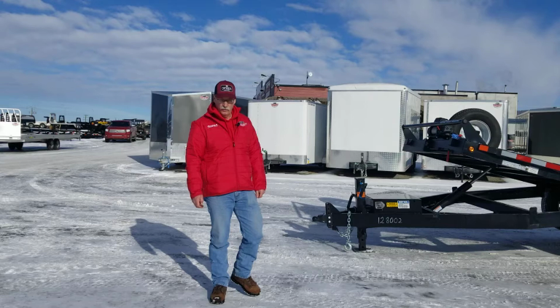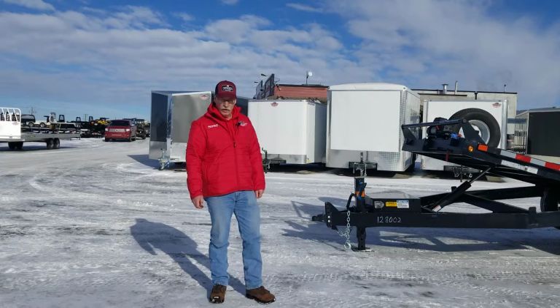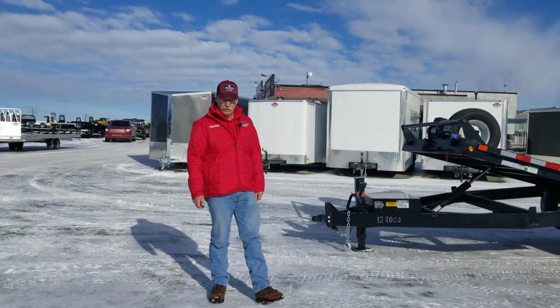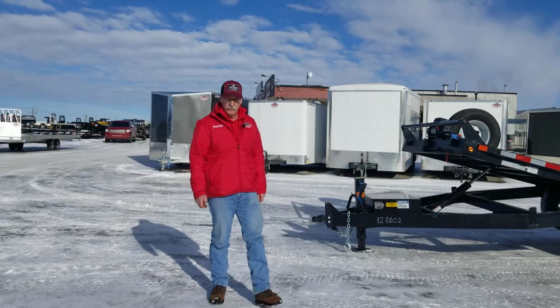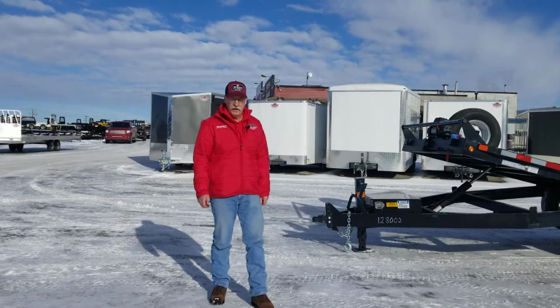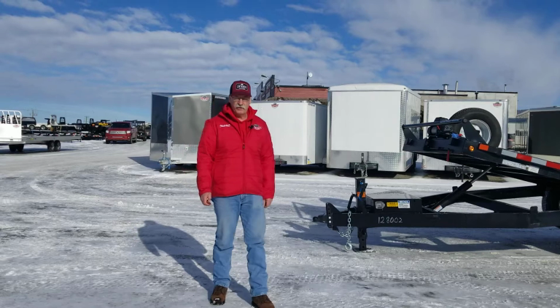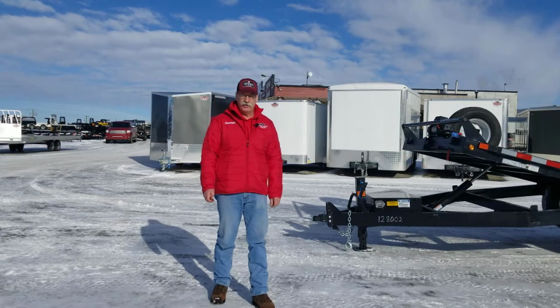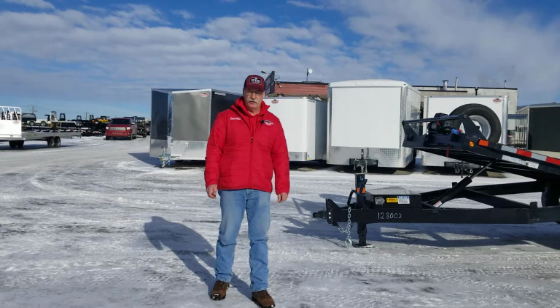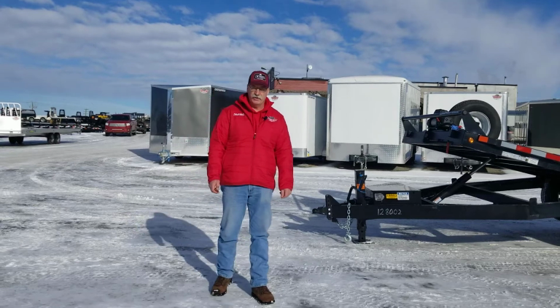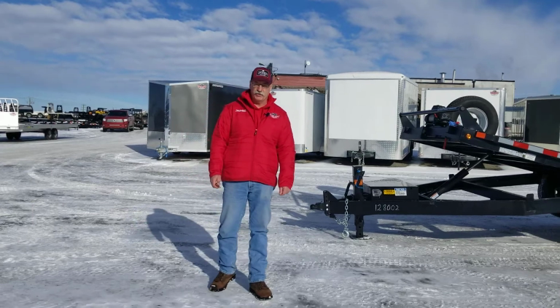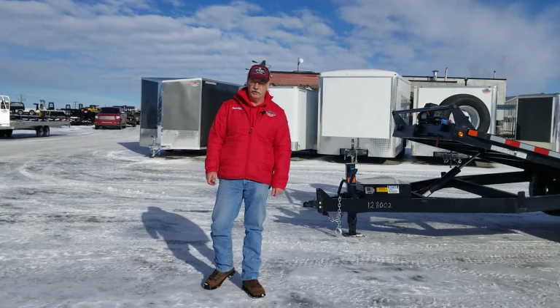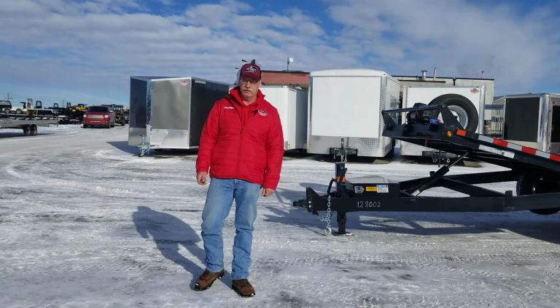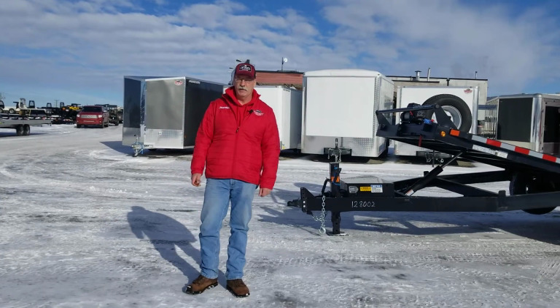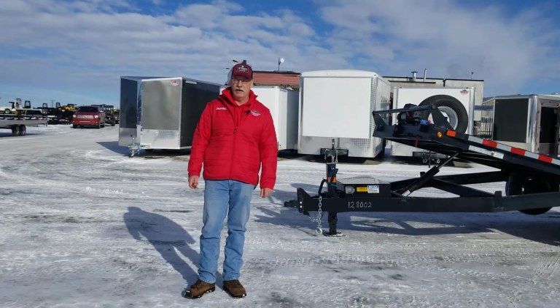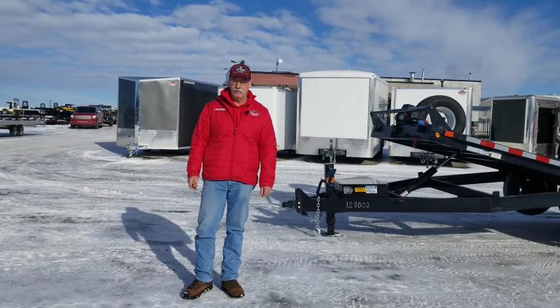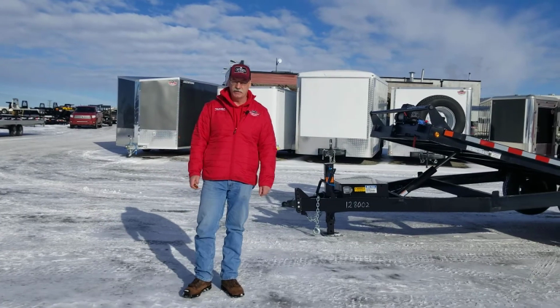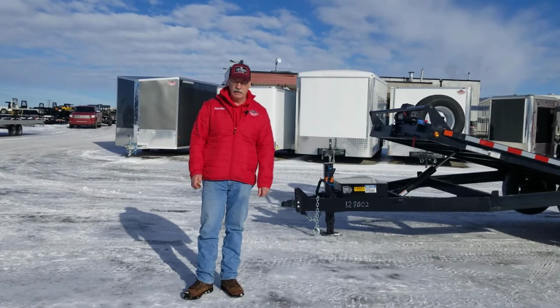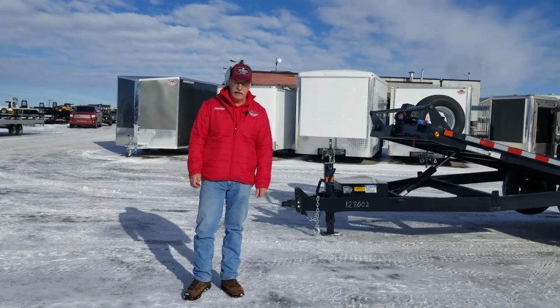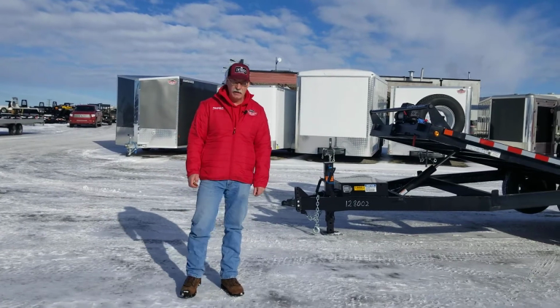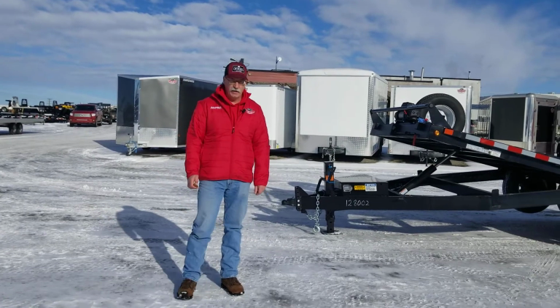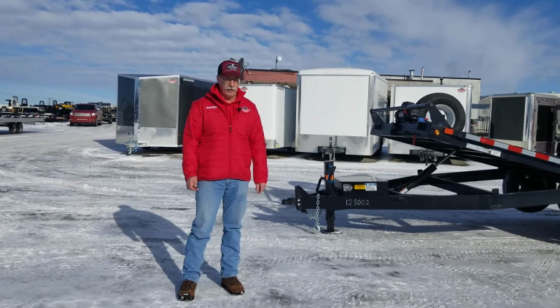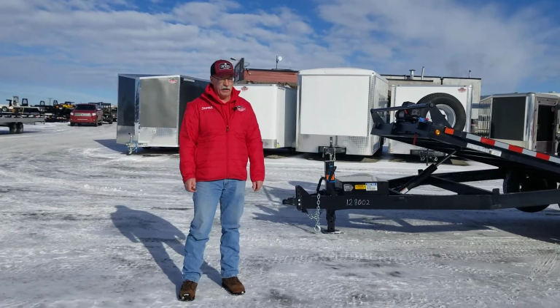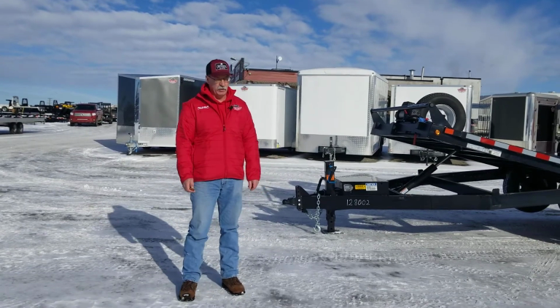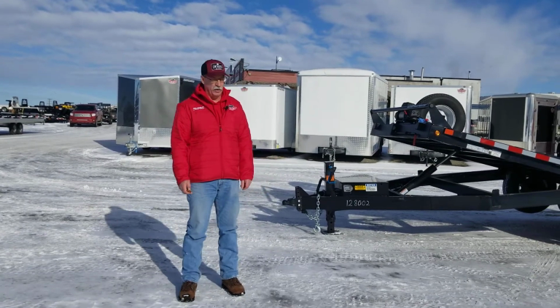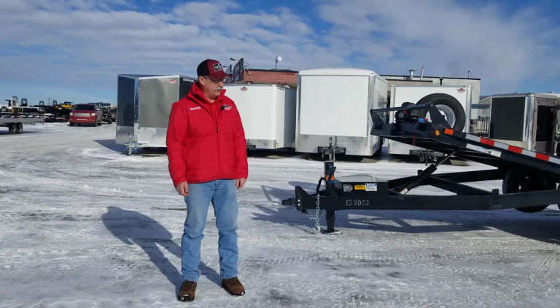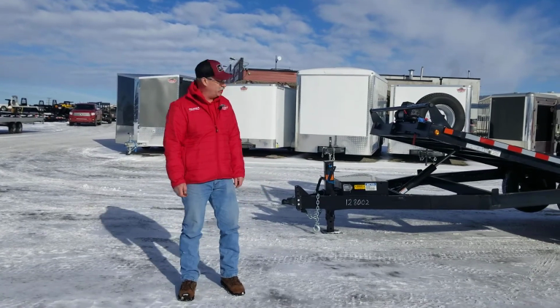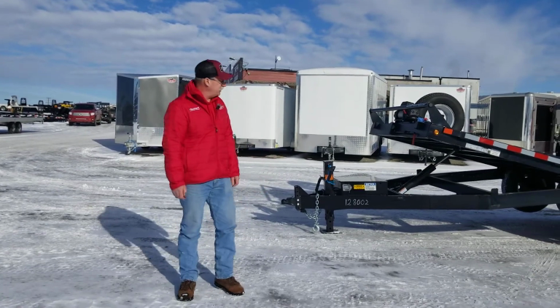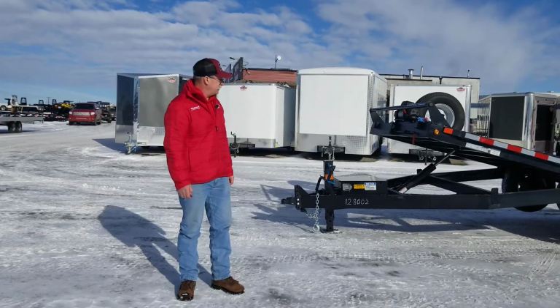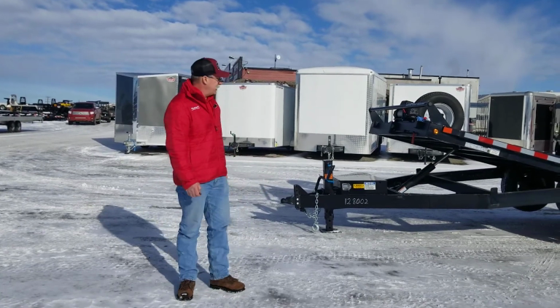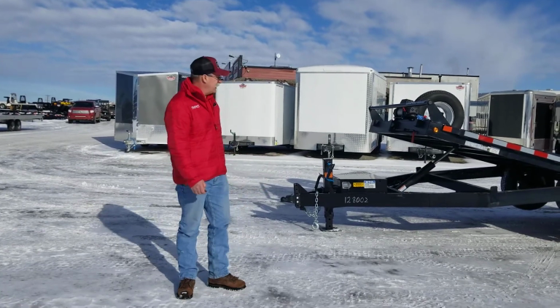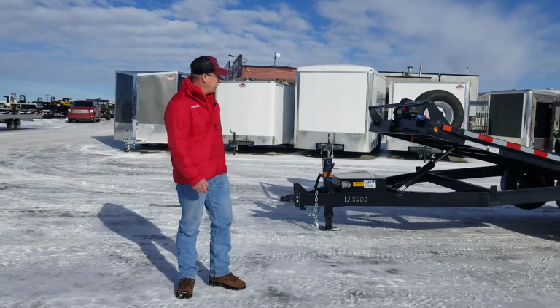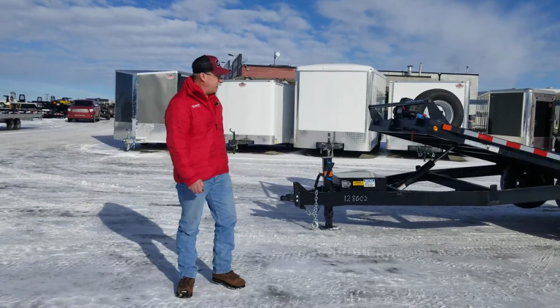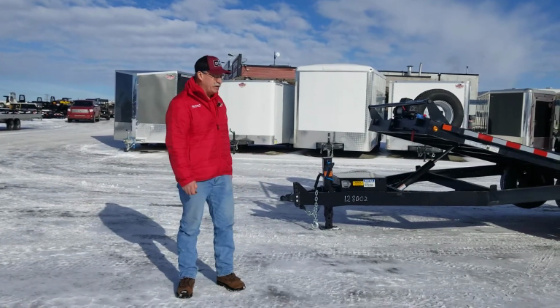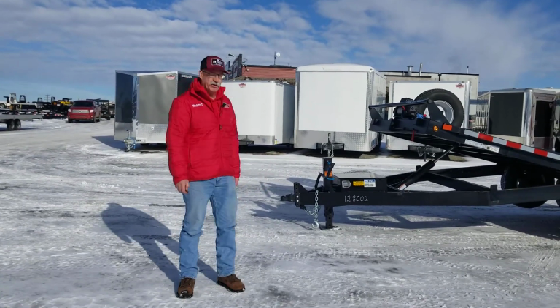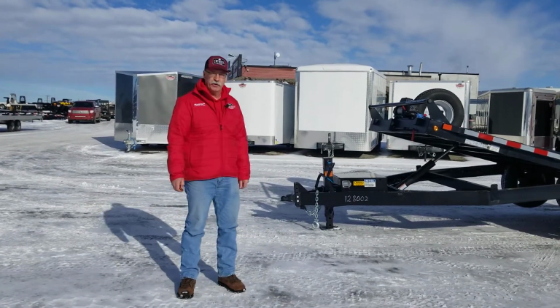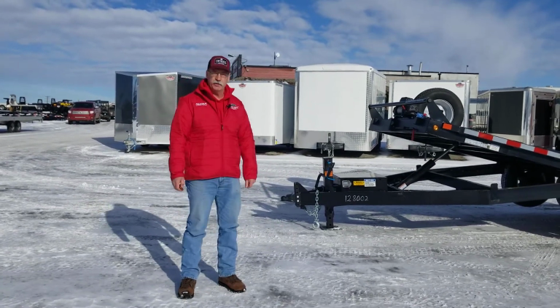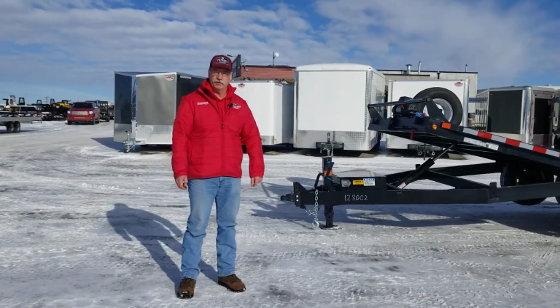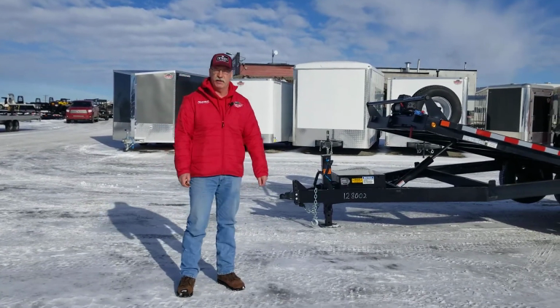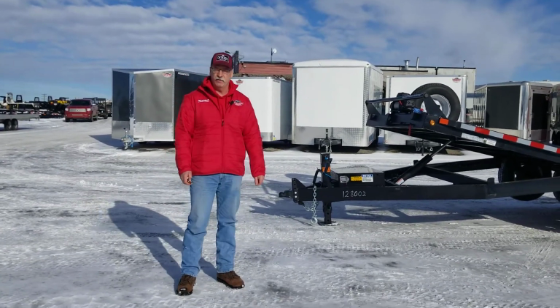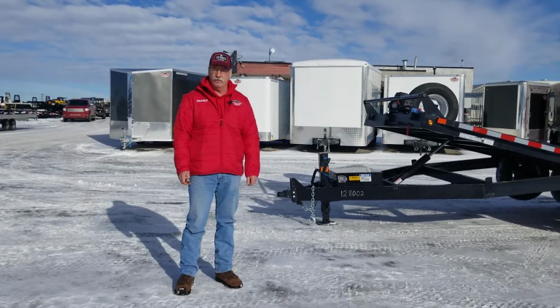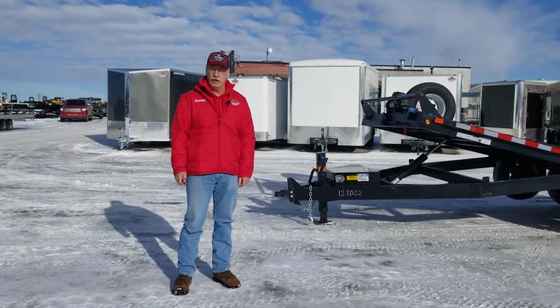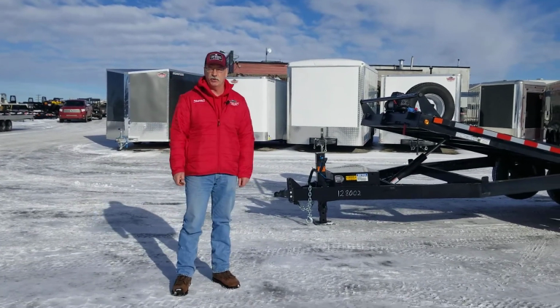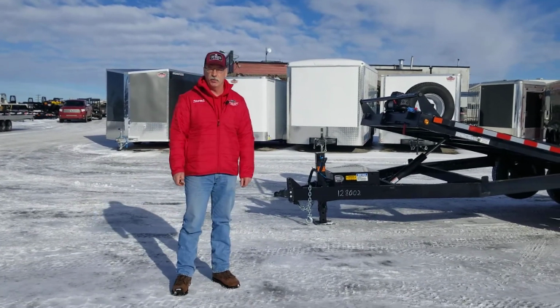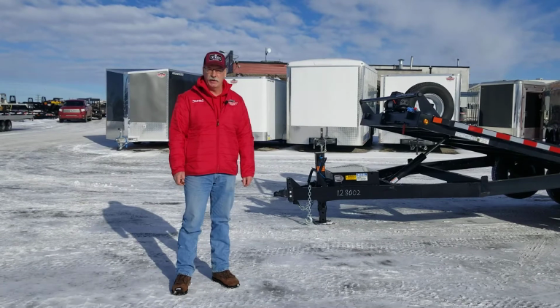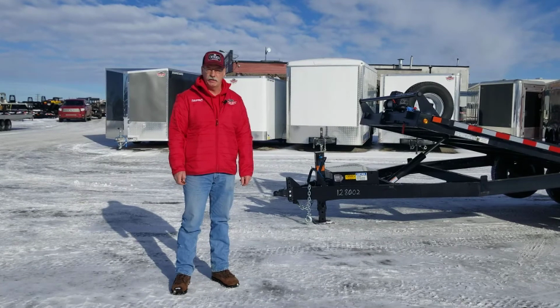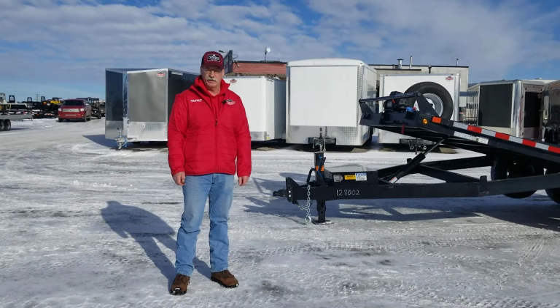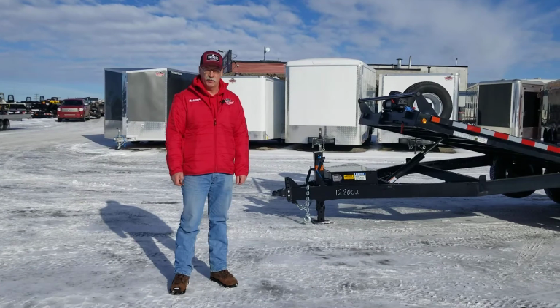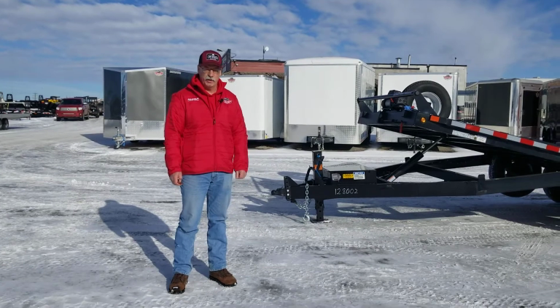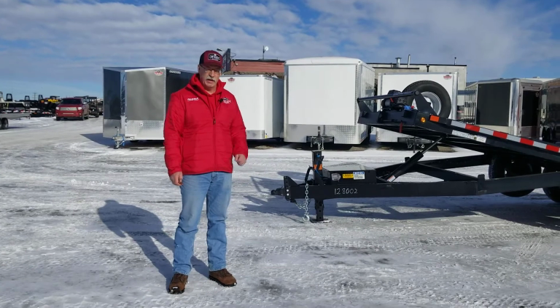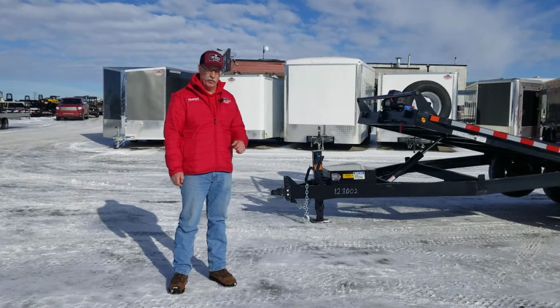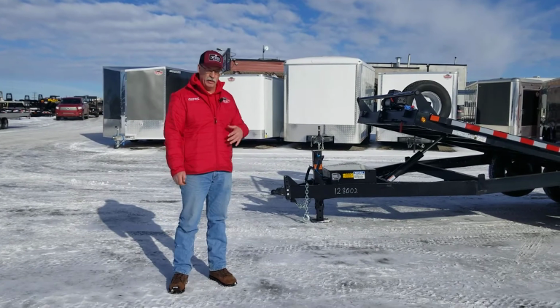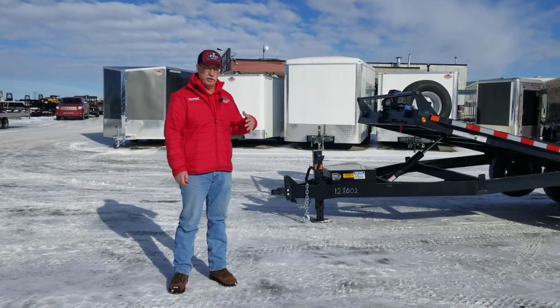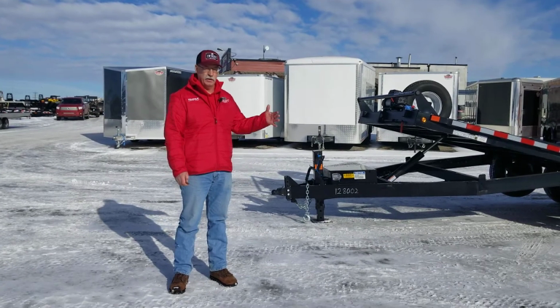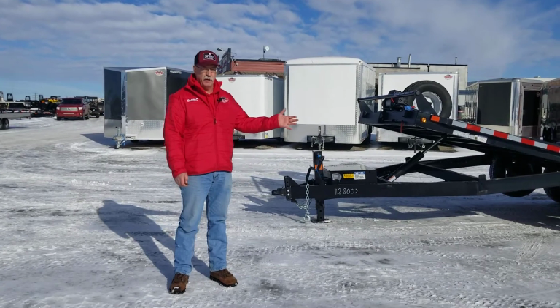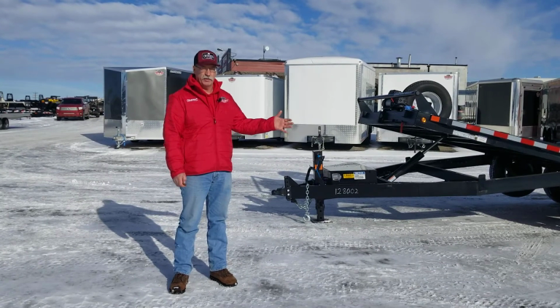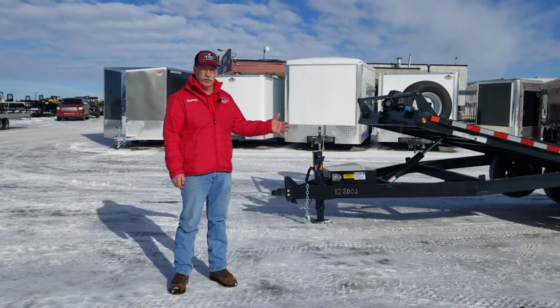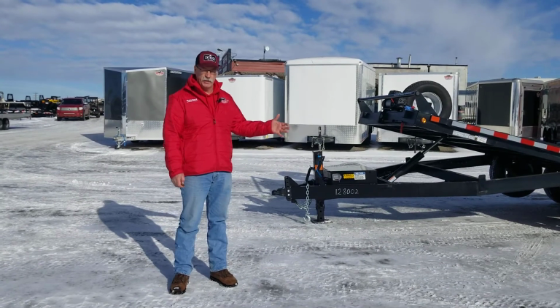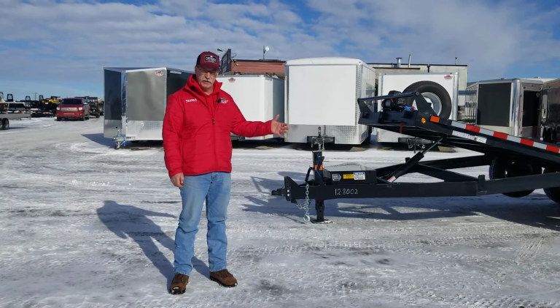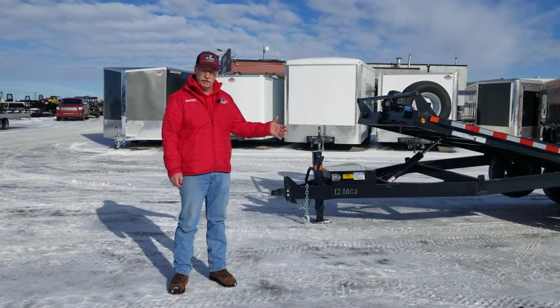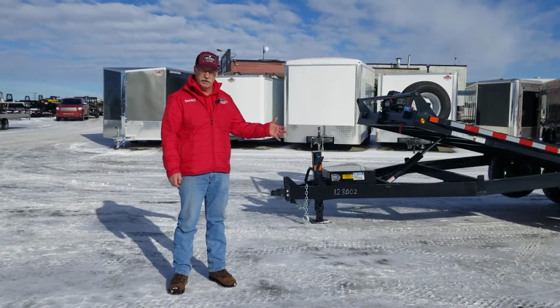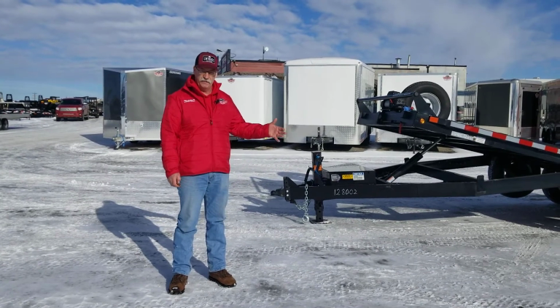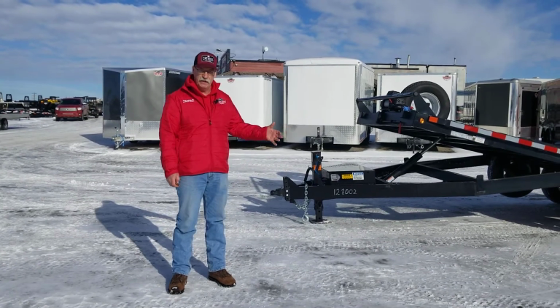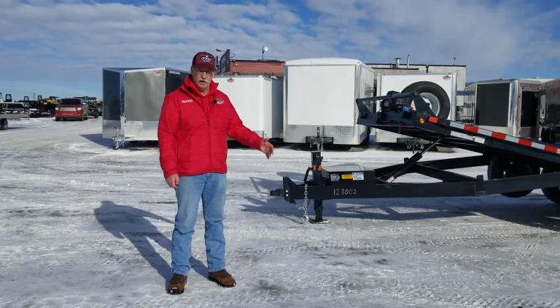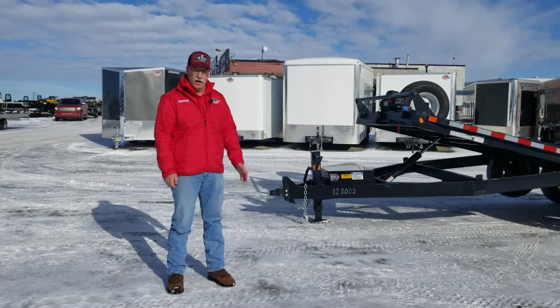Welcome to Factory Outlet Trailers. My name is Glenn and I want to go over this Canada trailer 7x20 this morning. It will come up to 26 feet long.